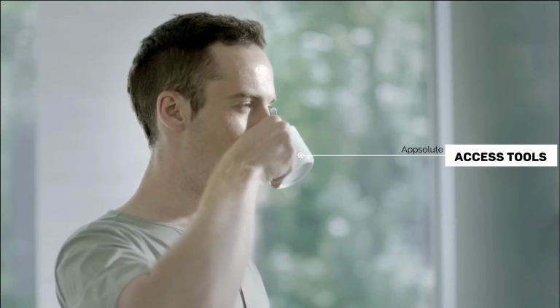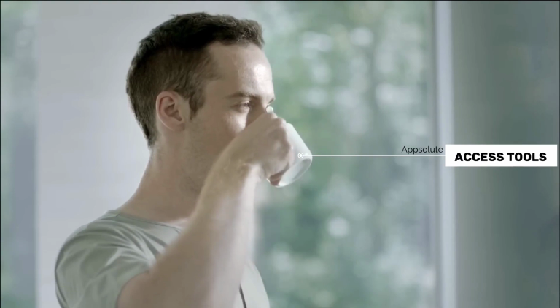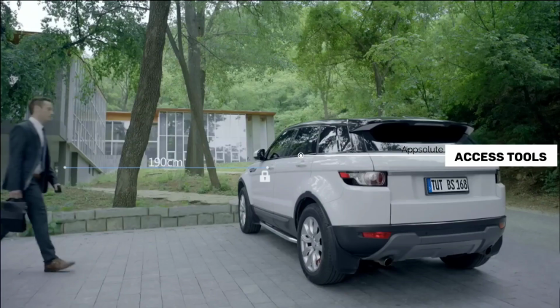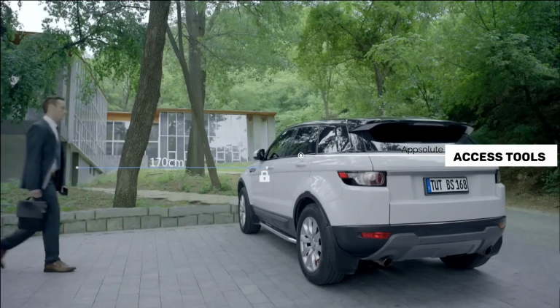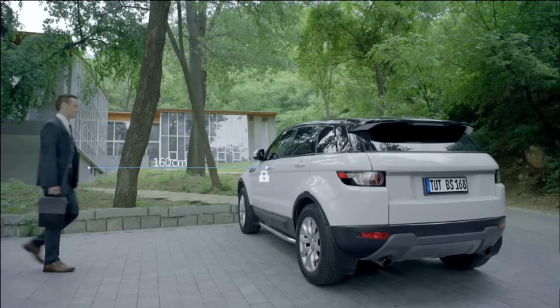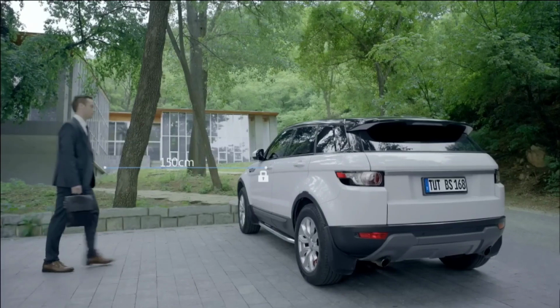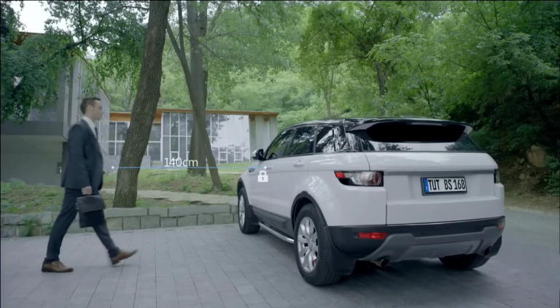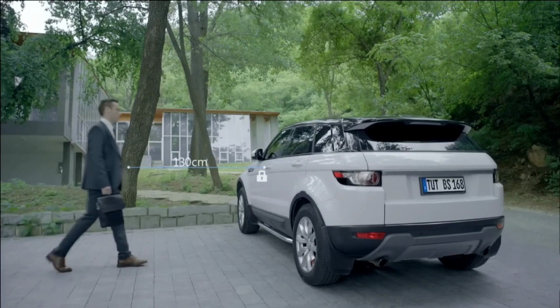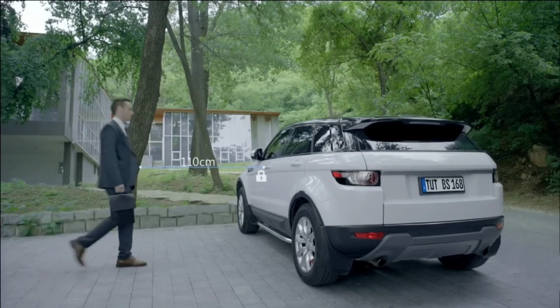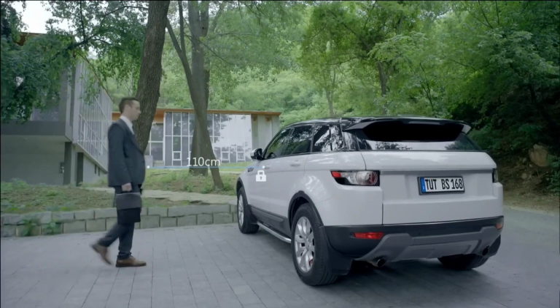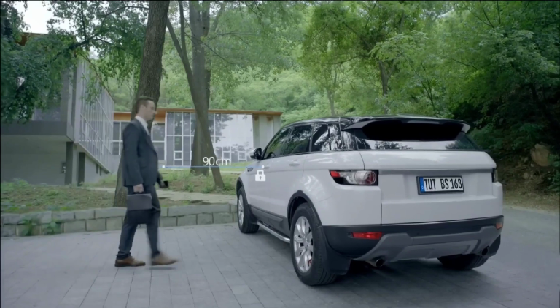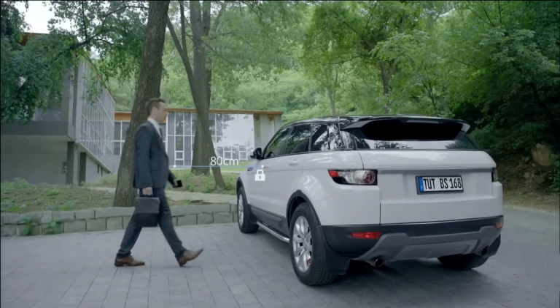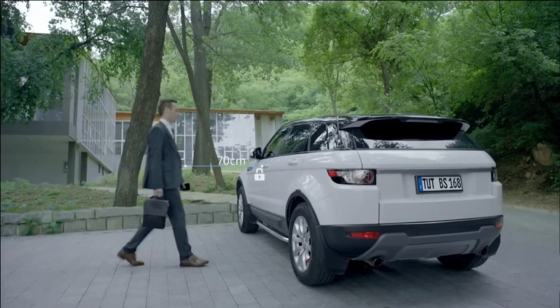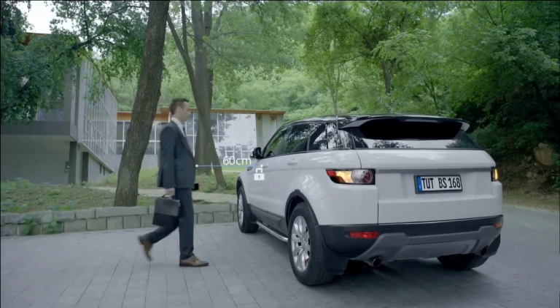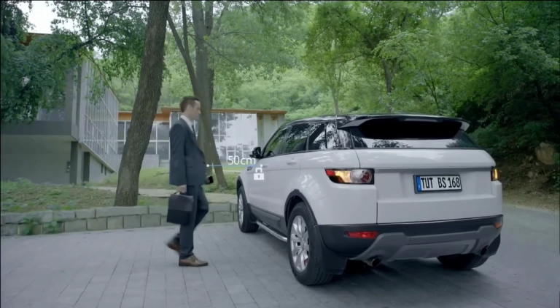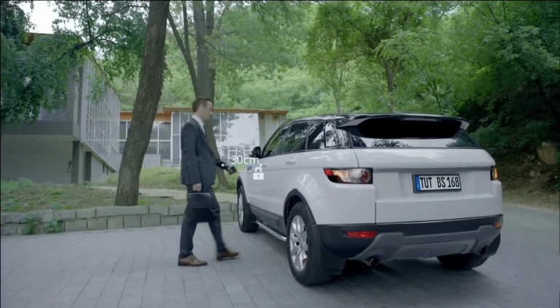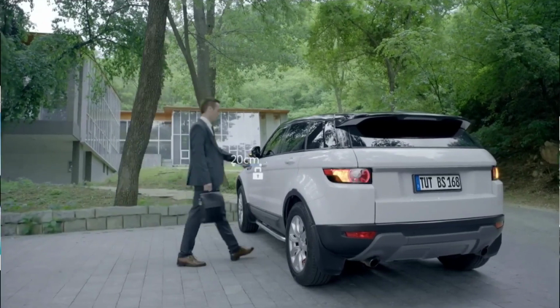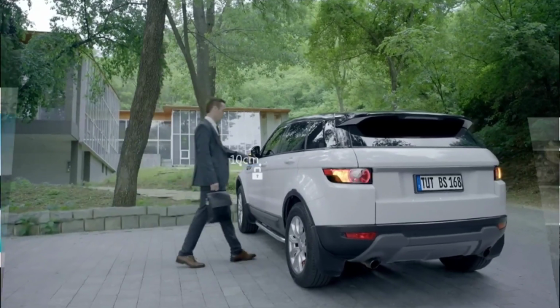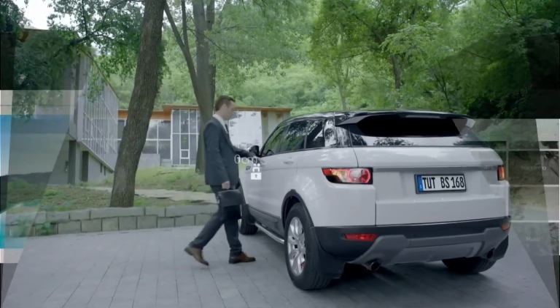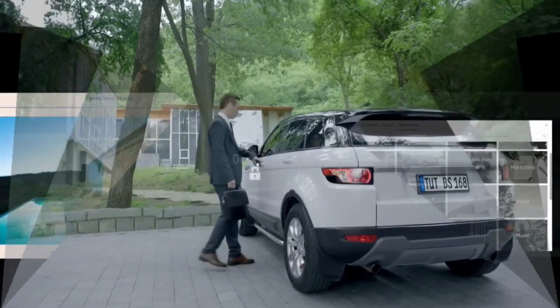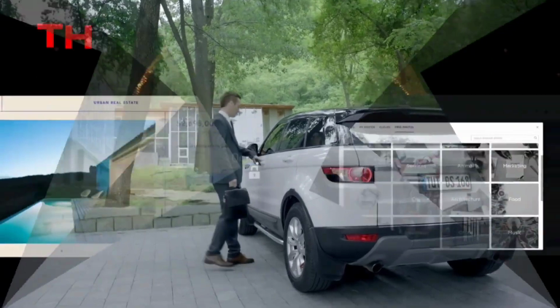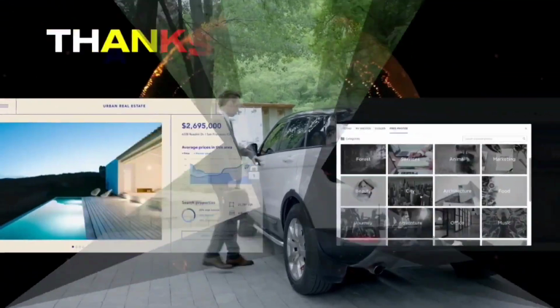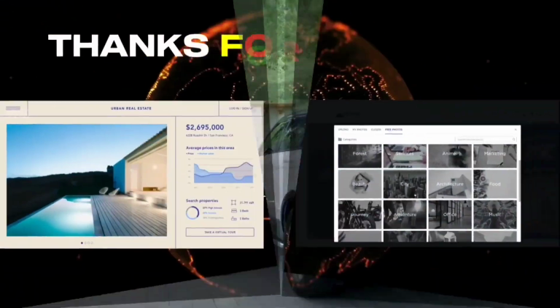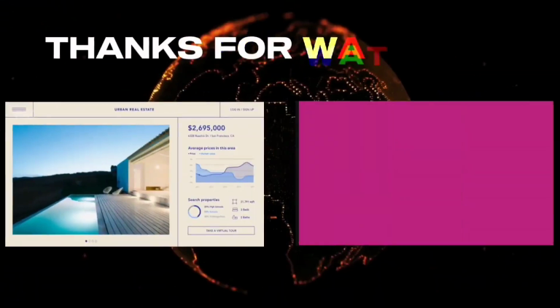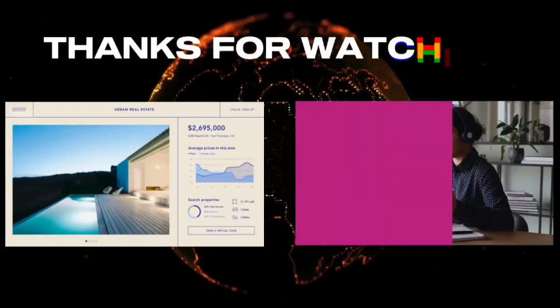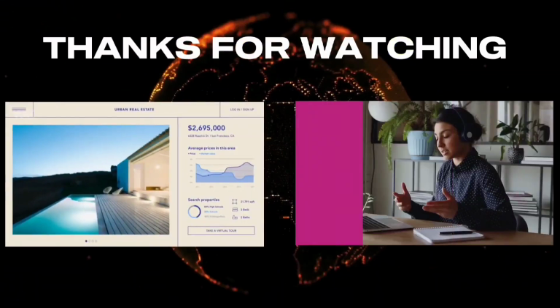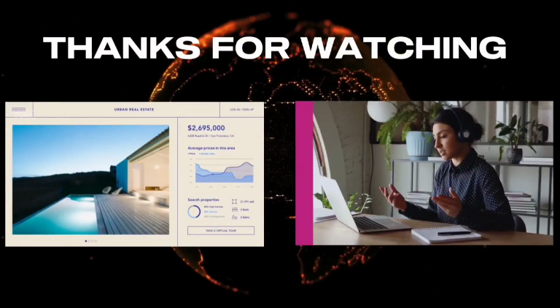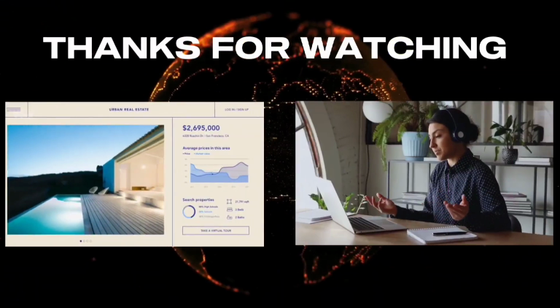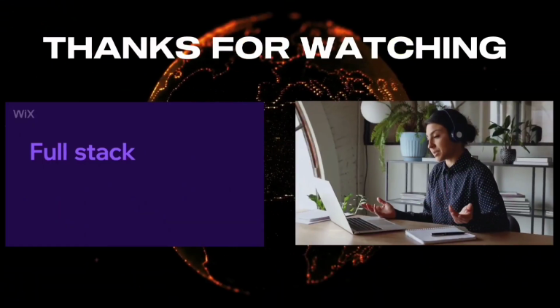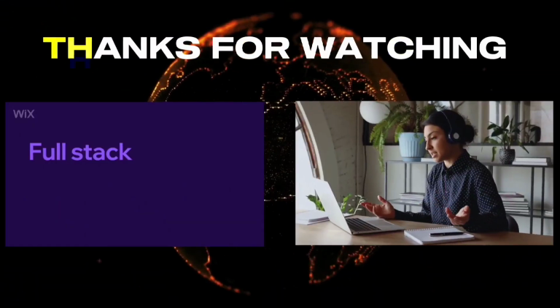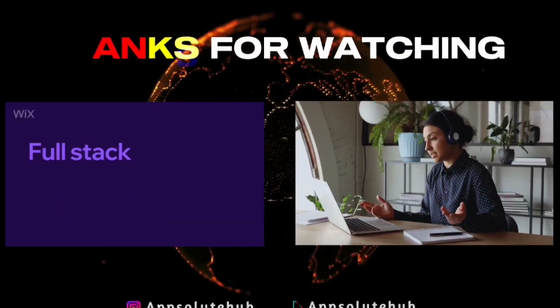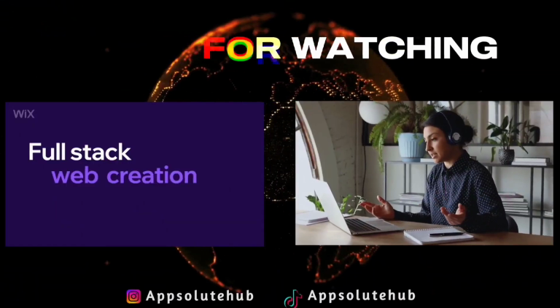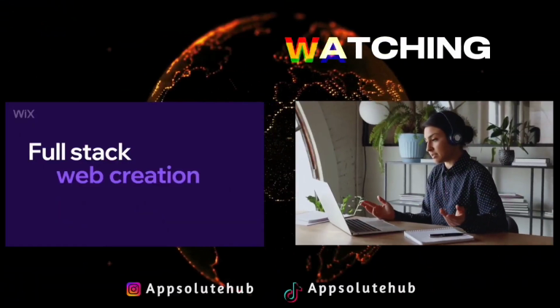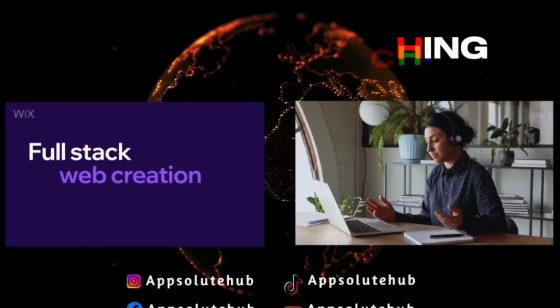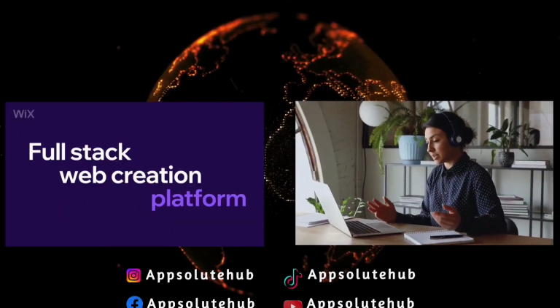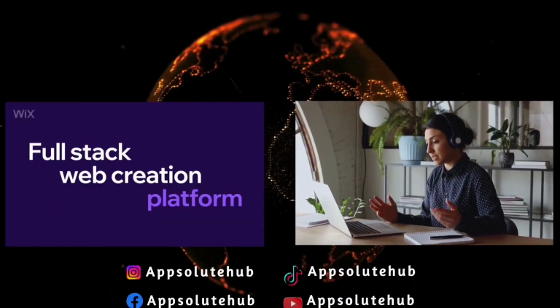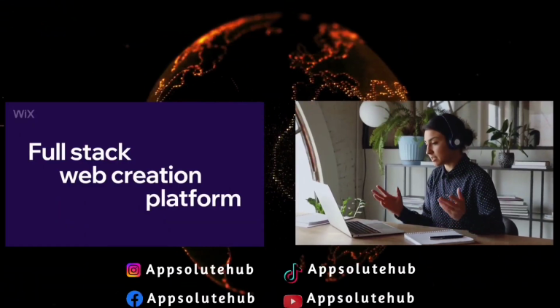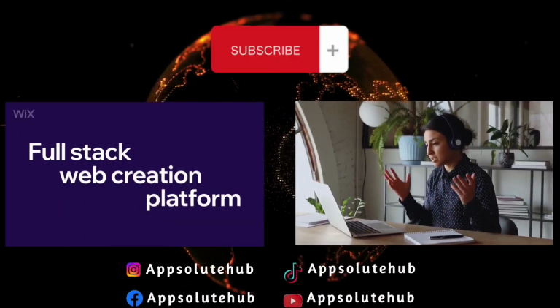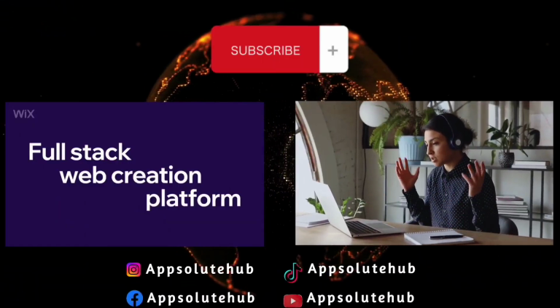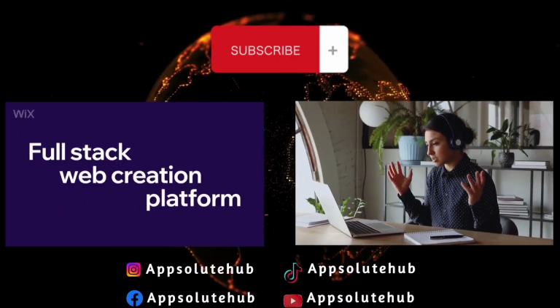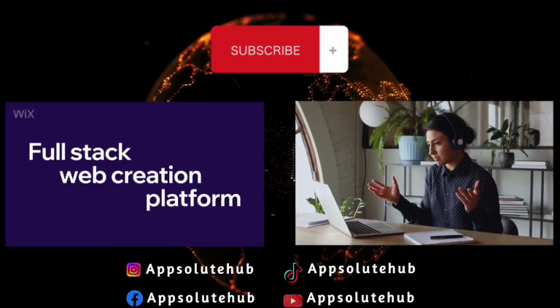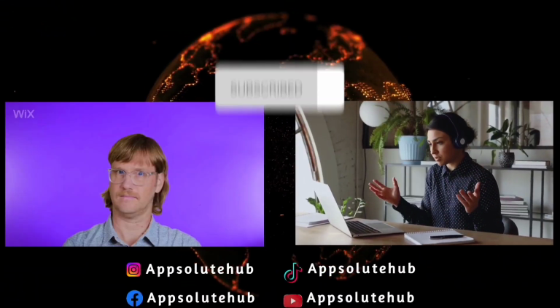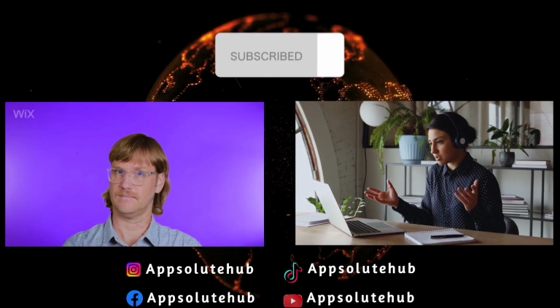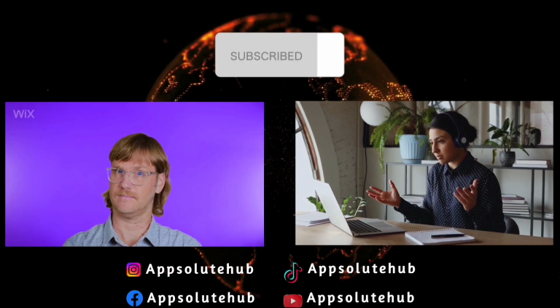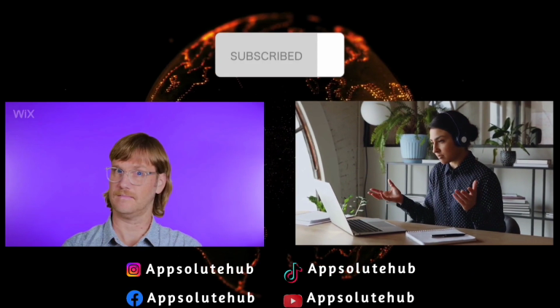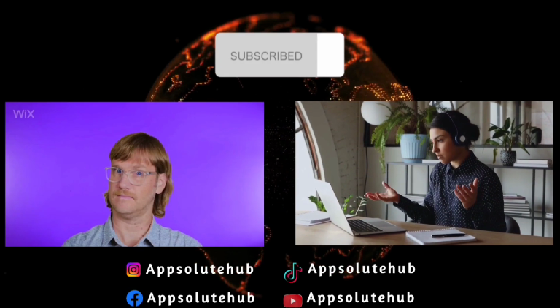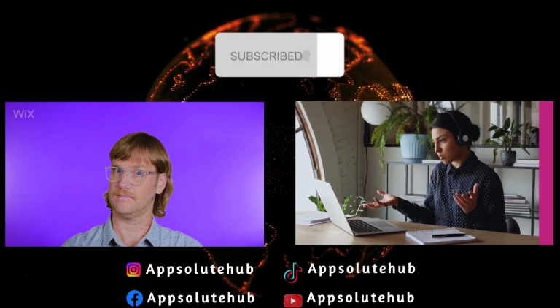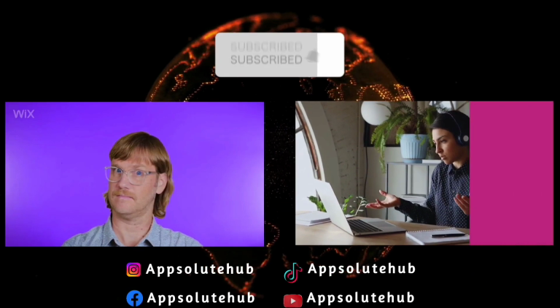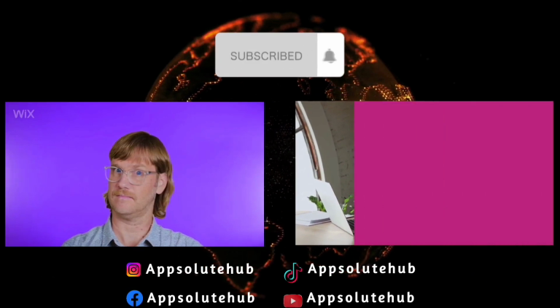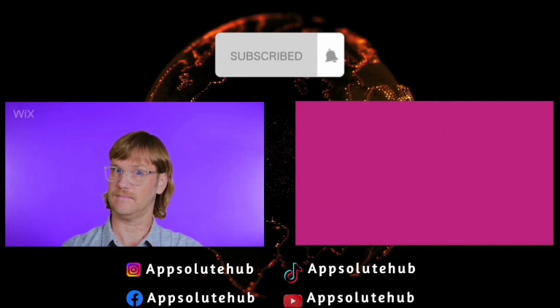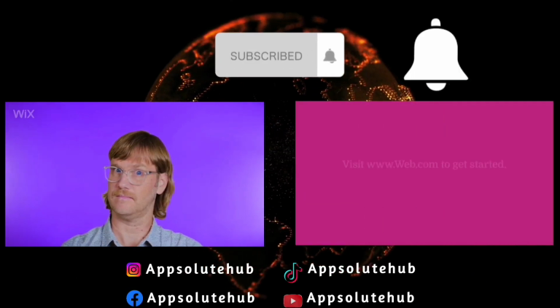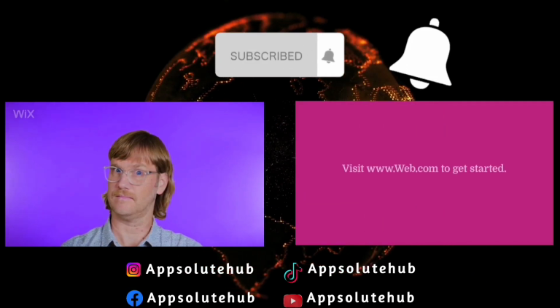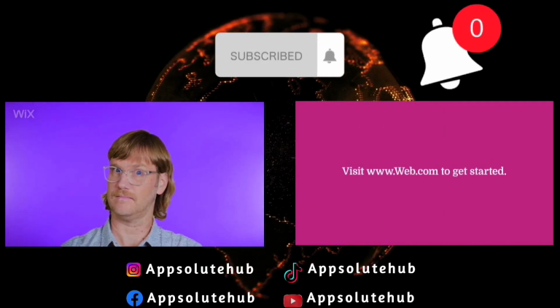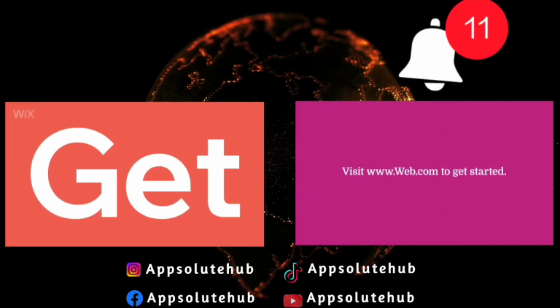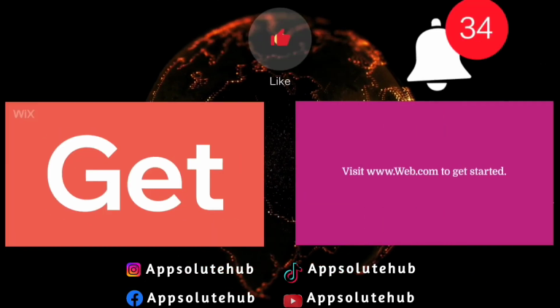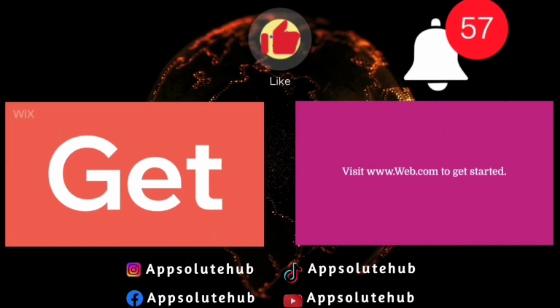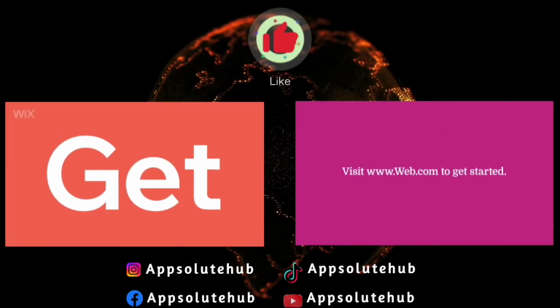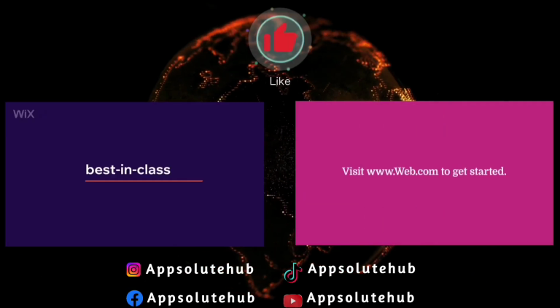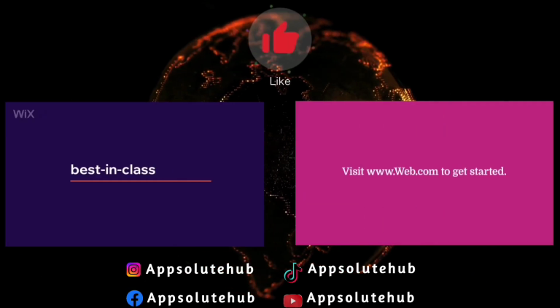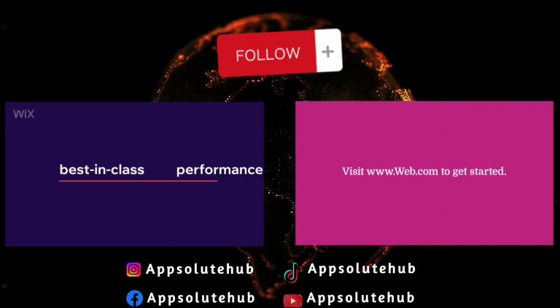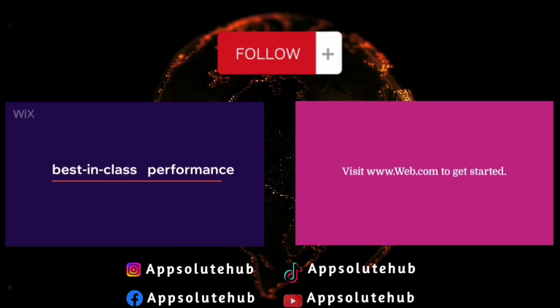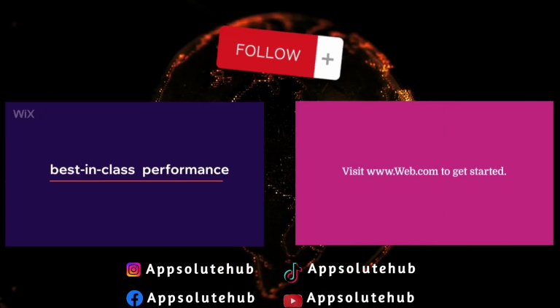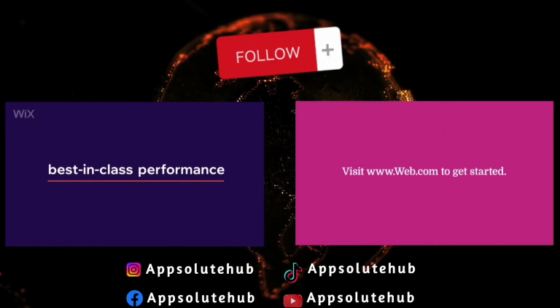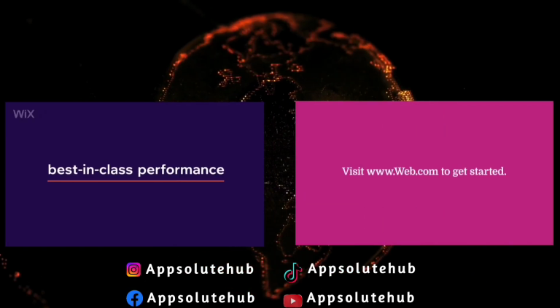See you in the next one. Thanks for watching — remember to subscribe, turn on notifications, like, follow, and leave a comment.